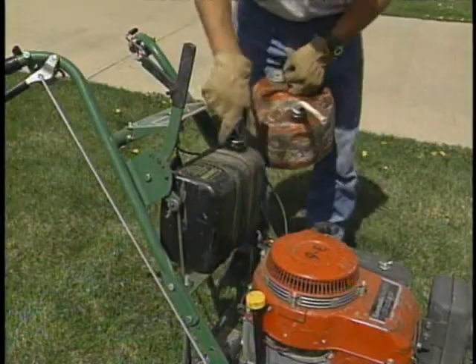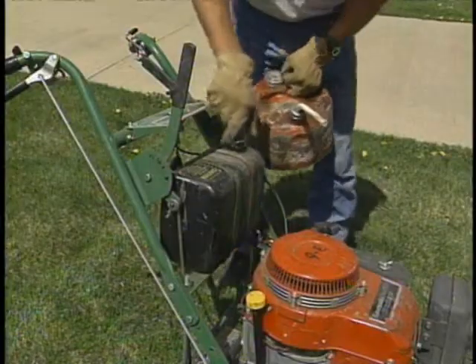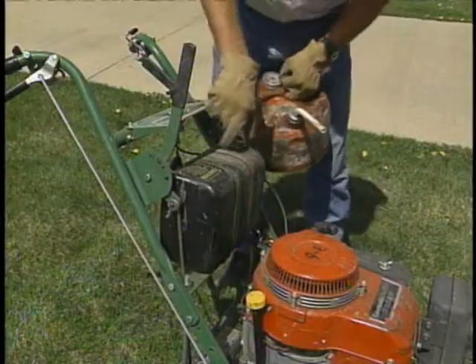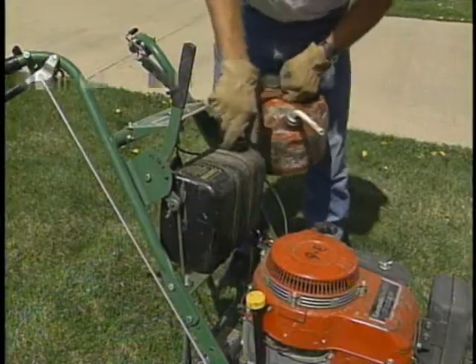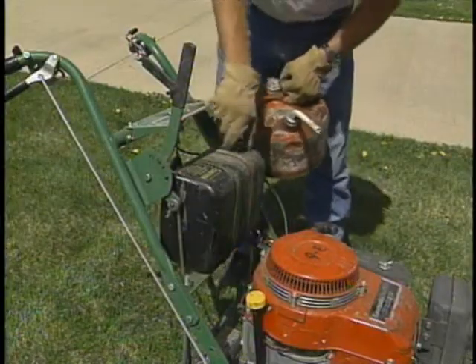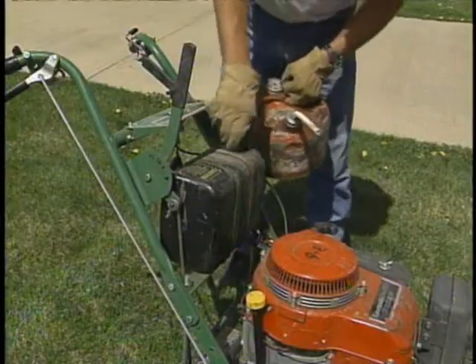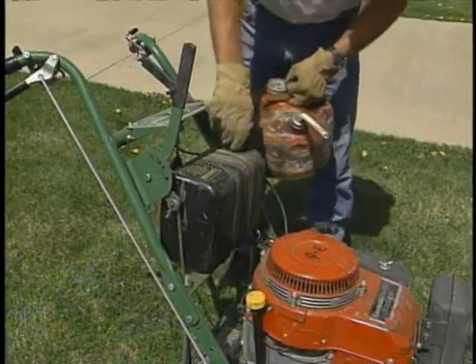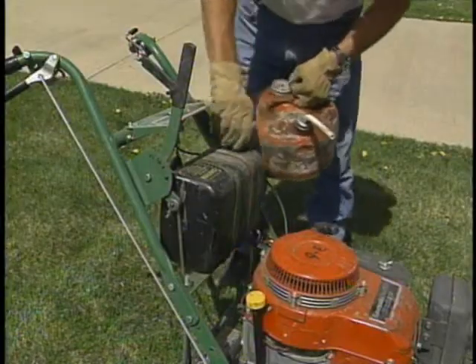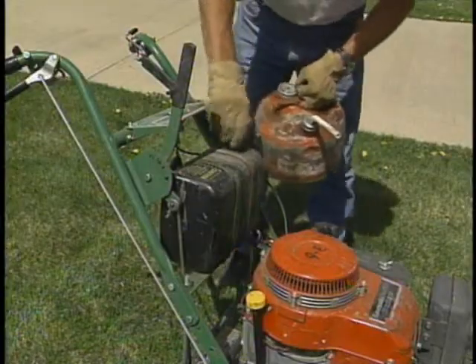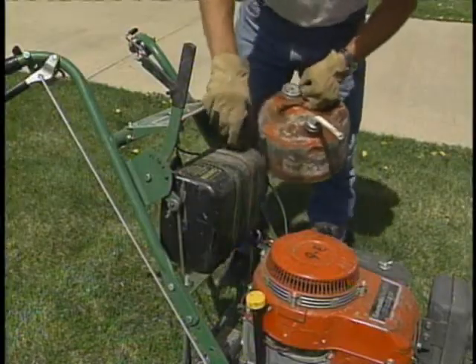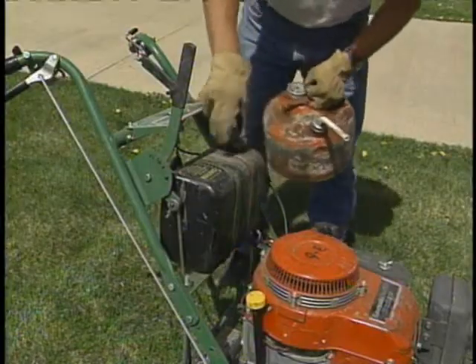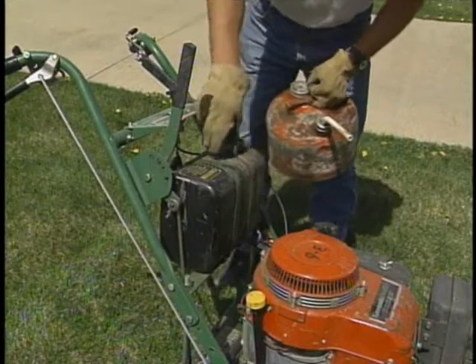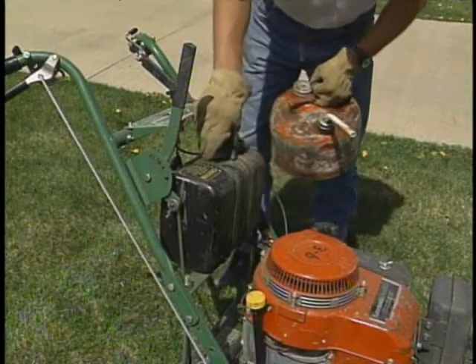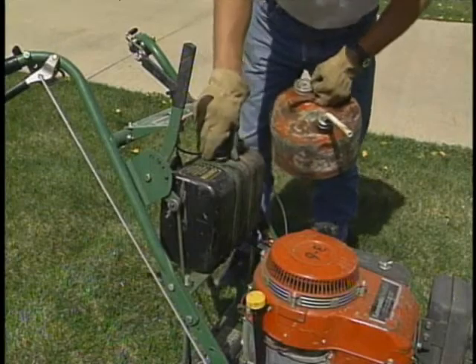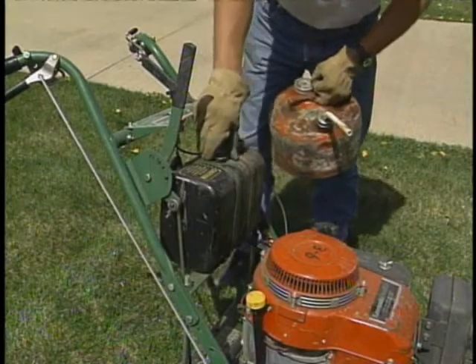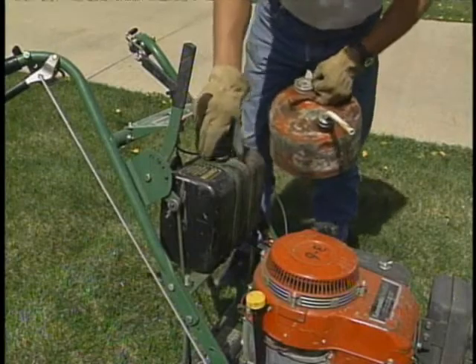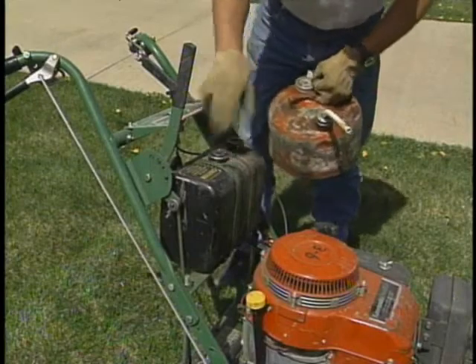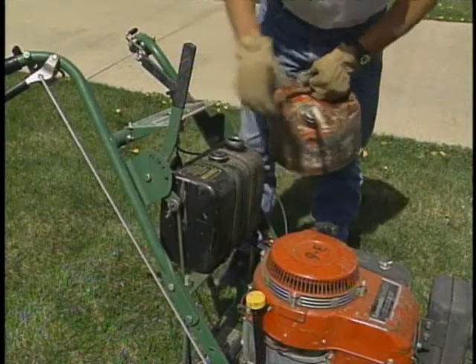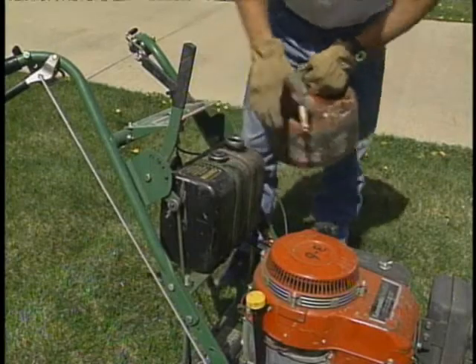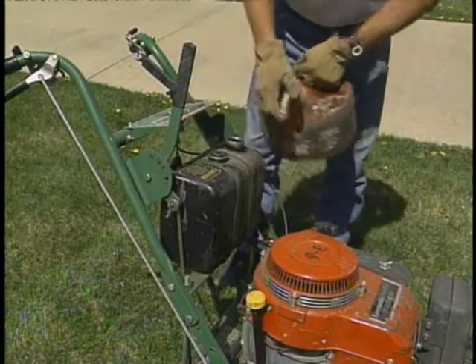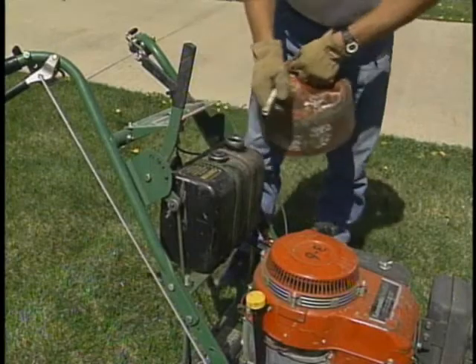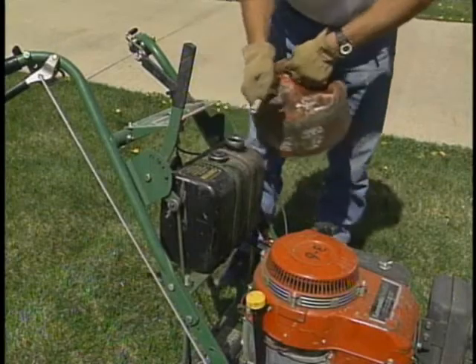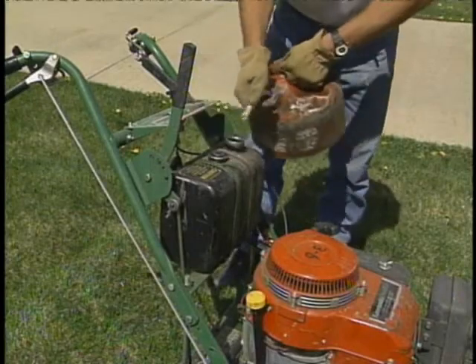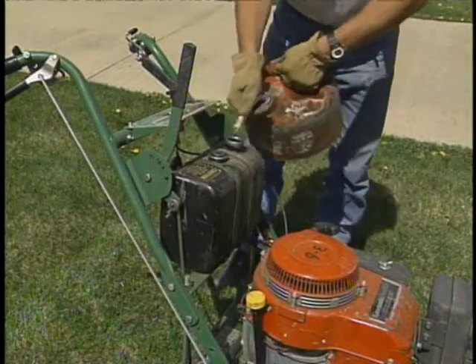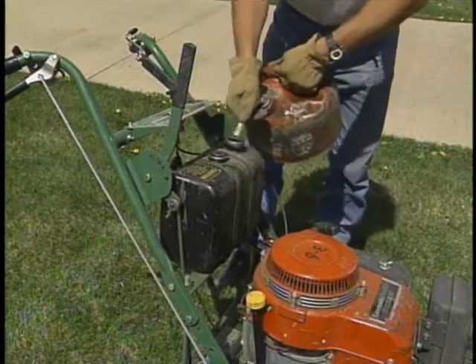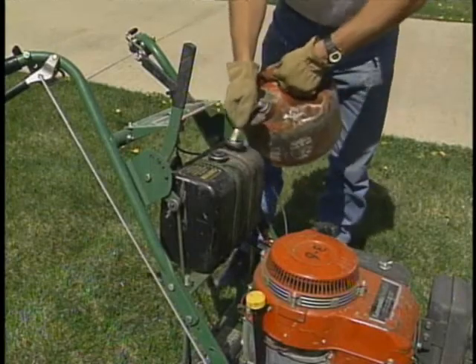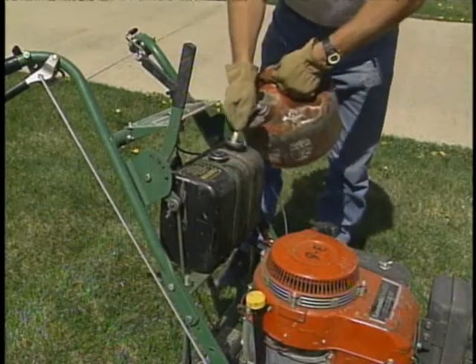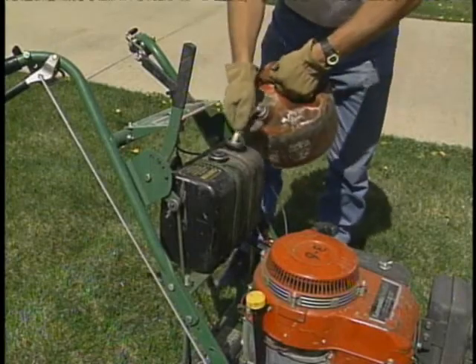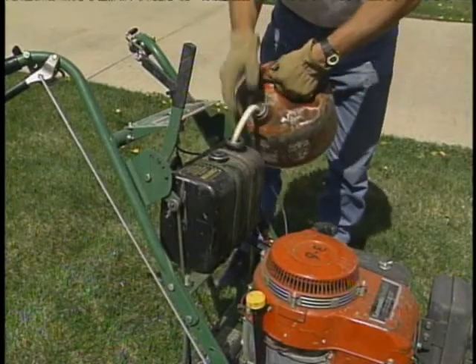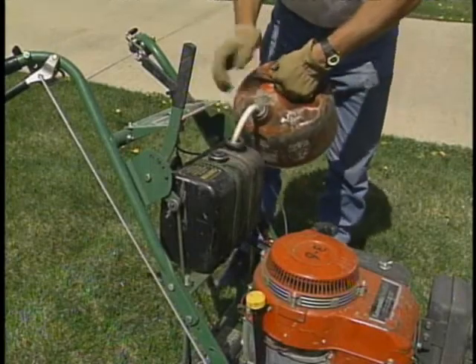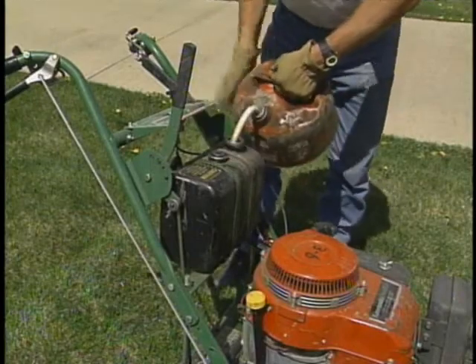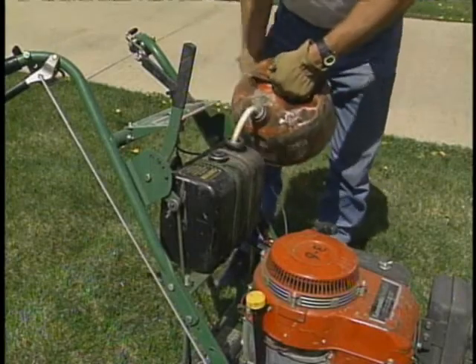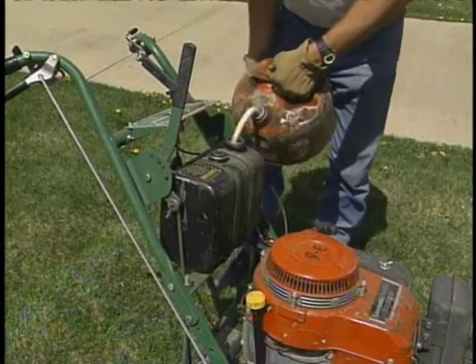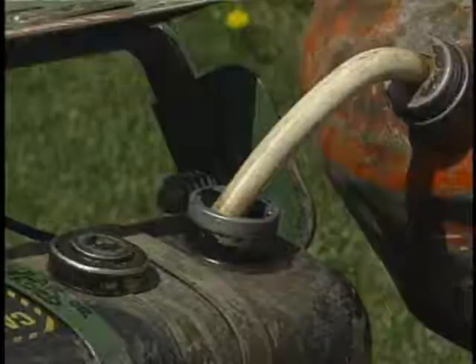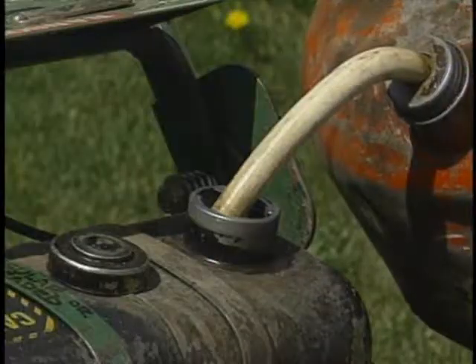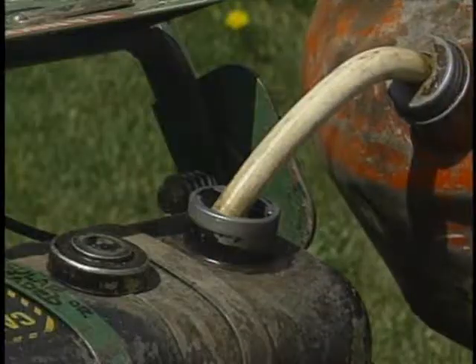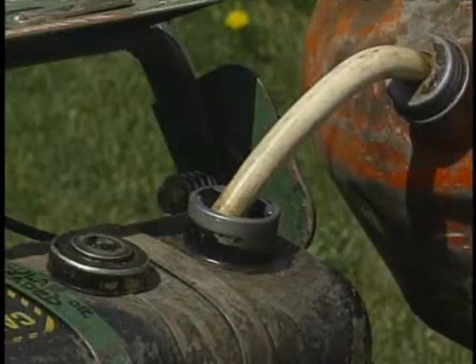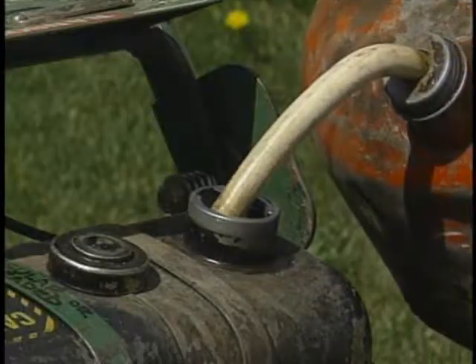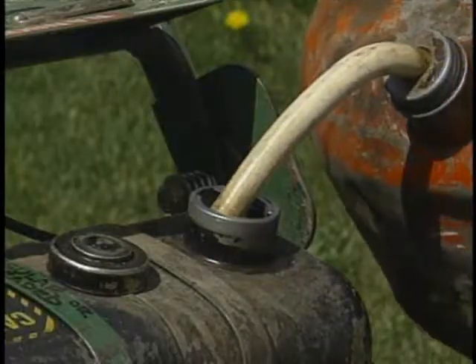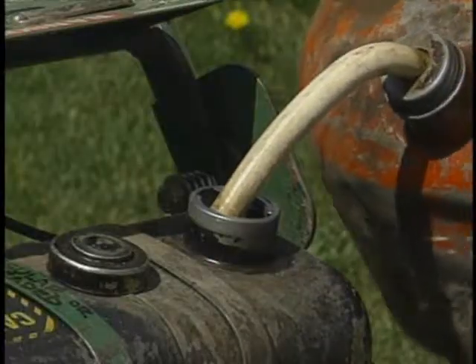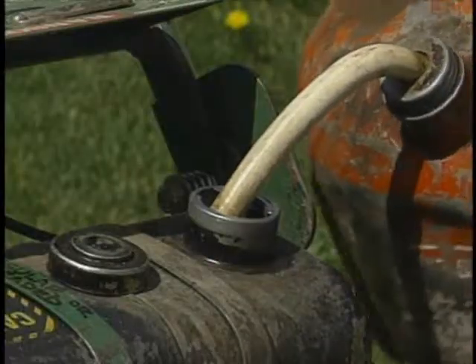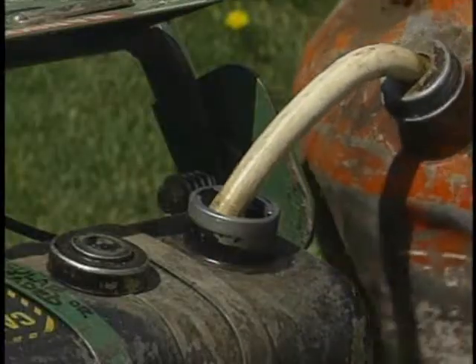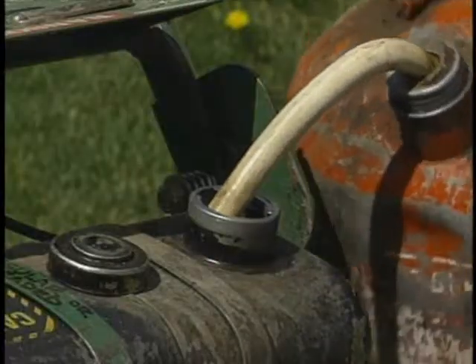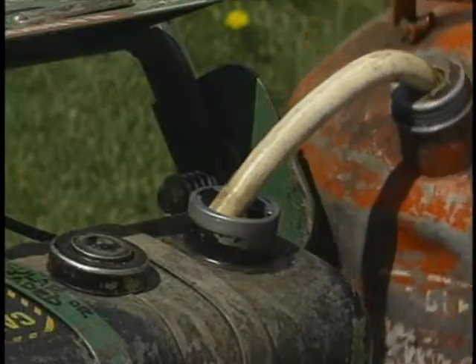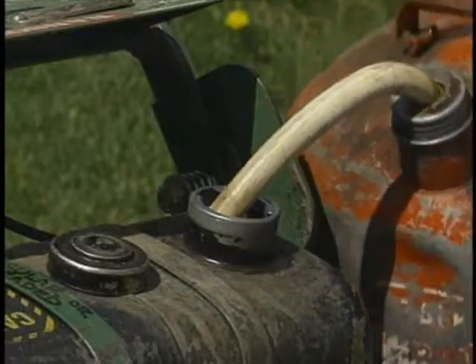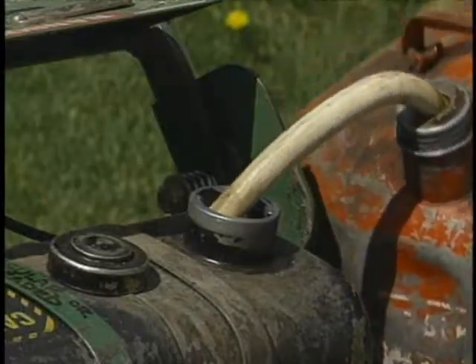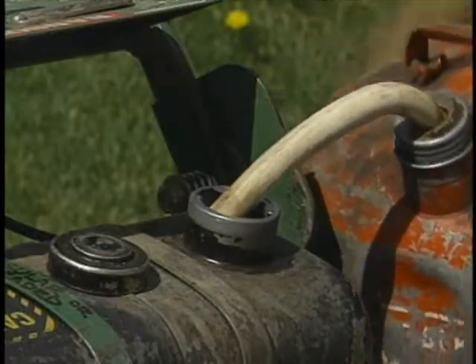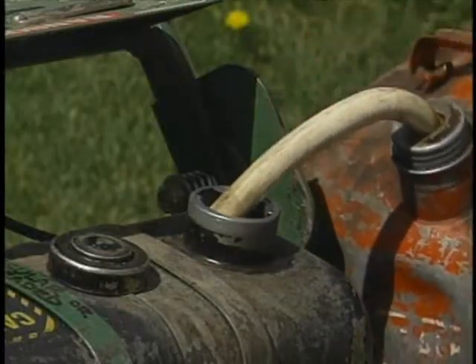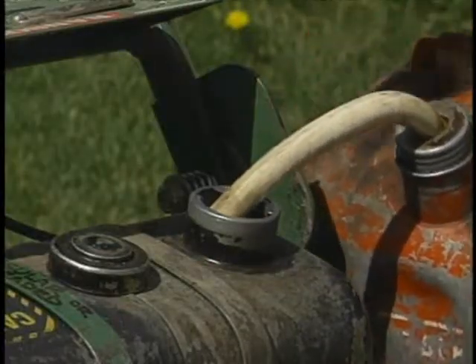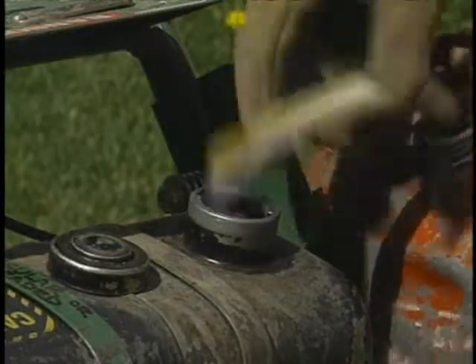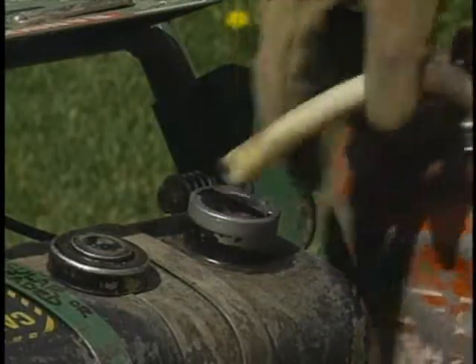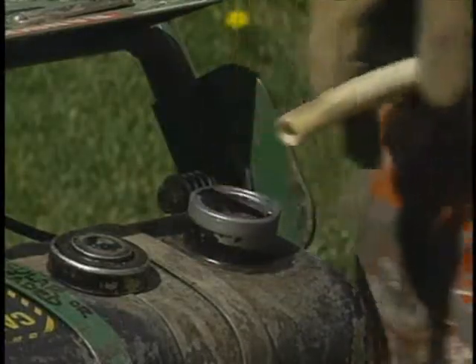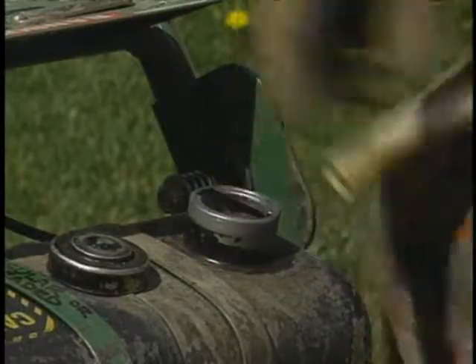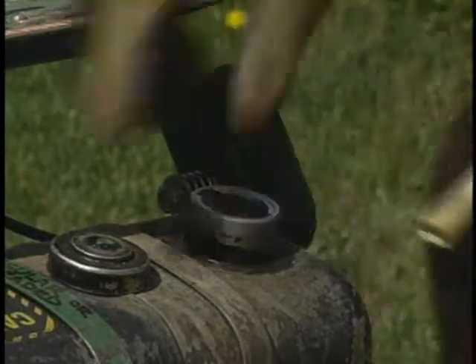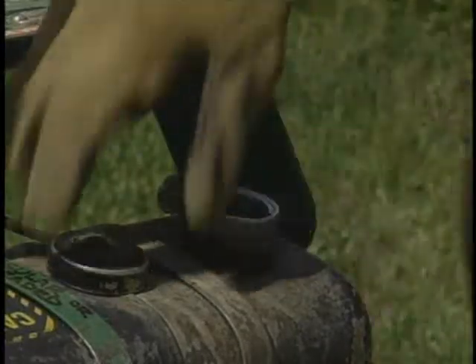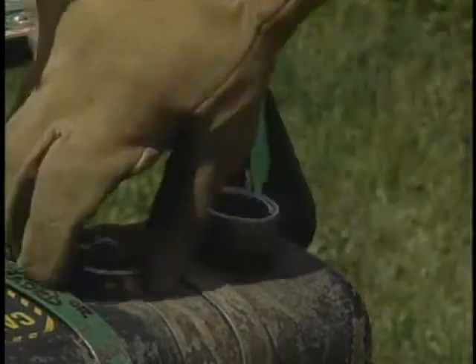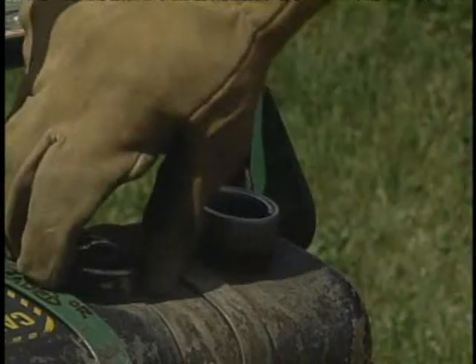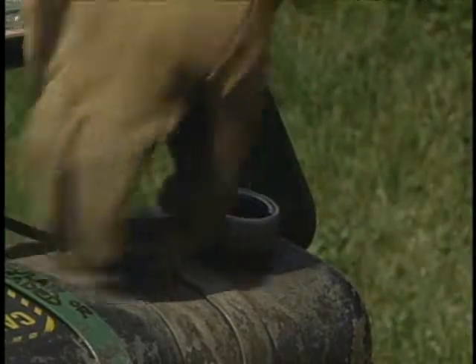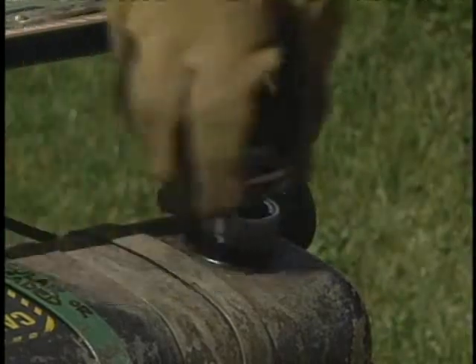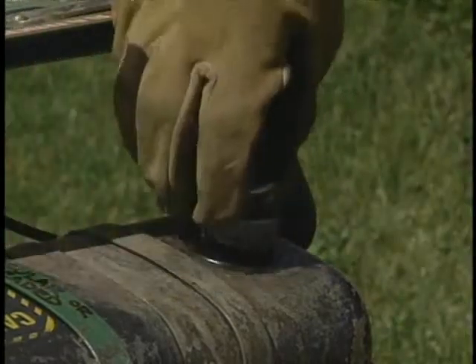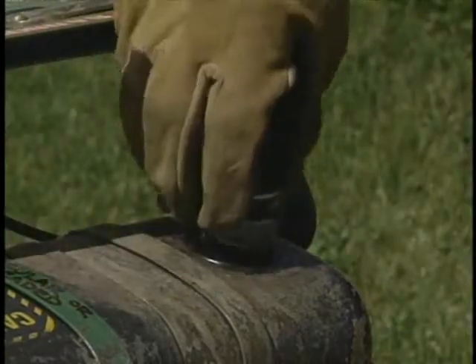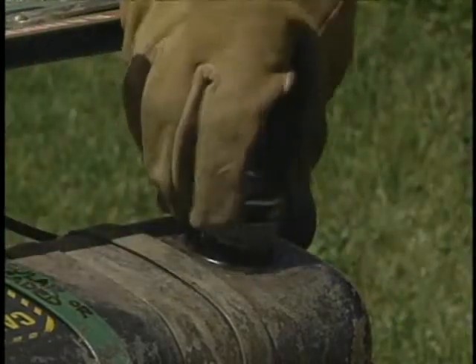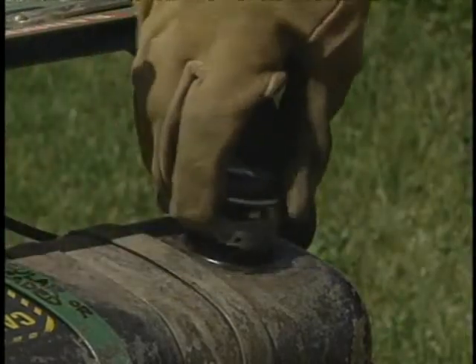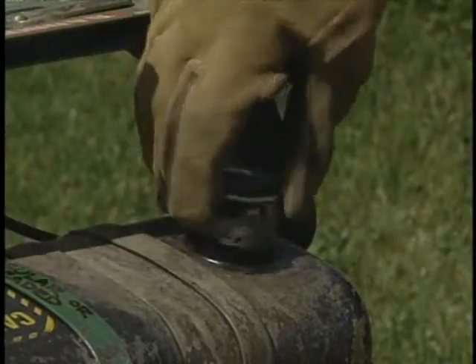Never attempt to refuel a mower with the engine running. Also, make sure you are using the proper fuel.